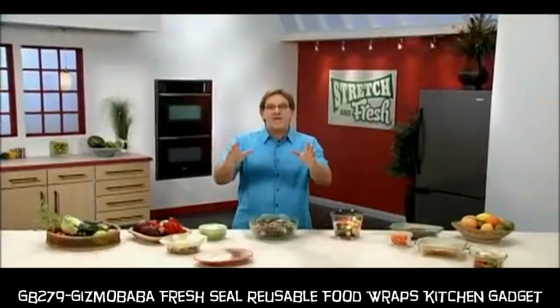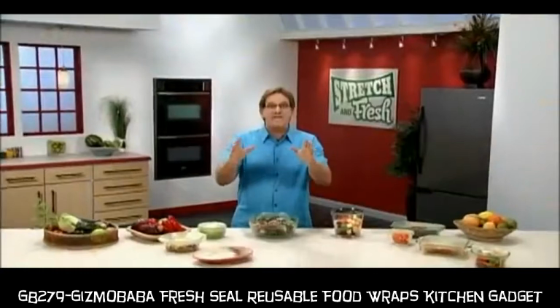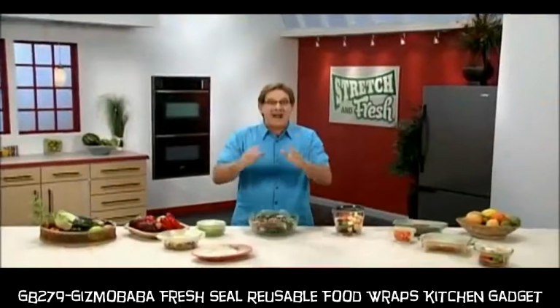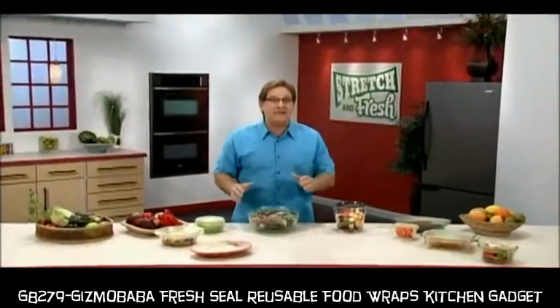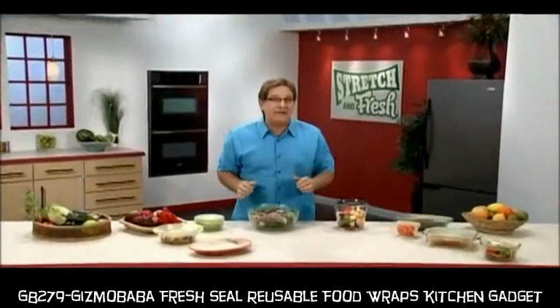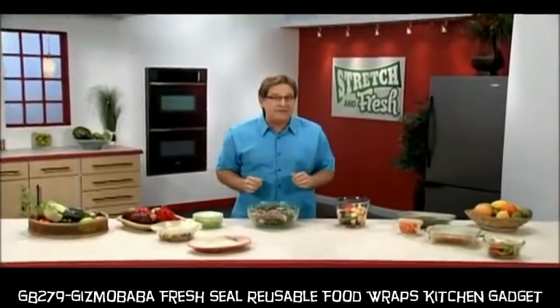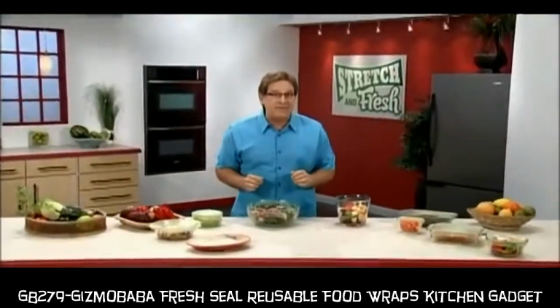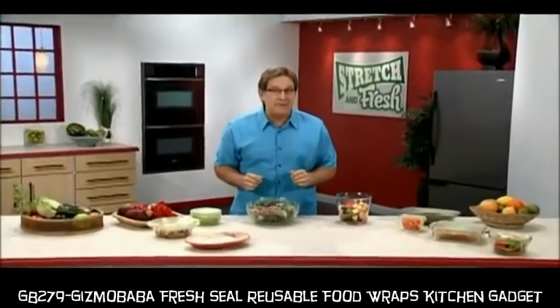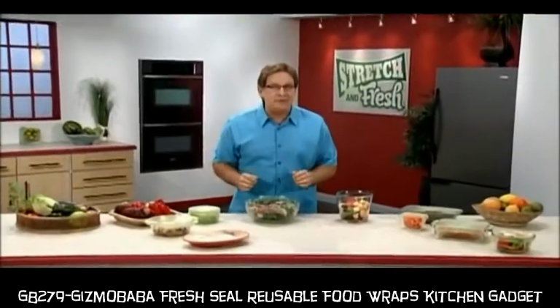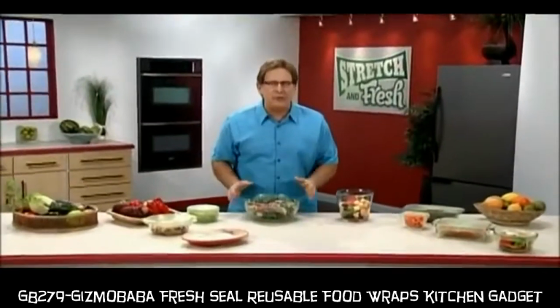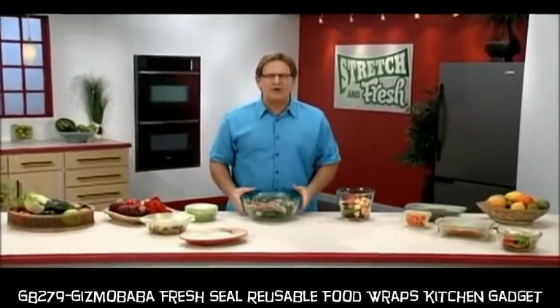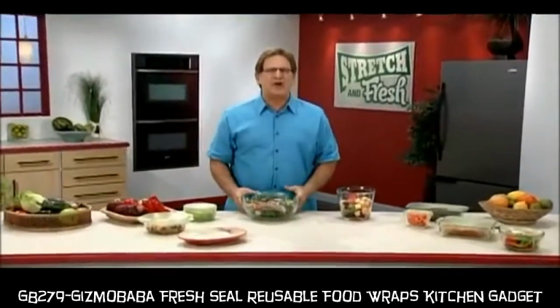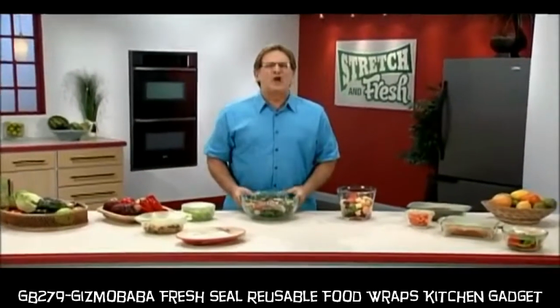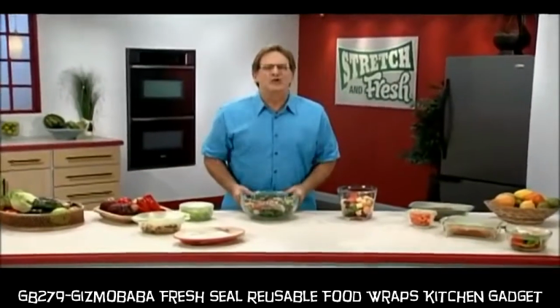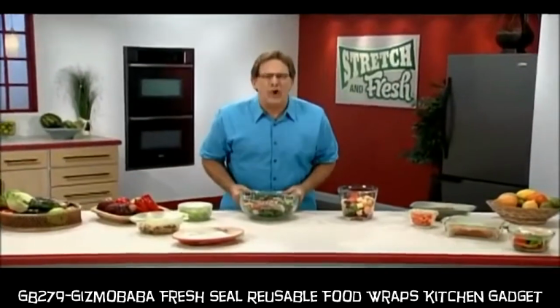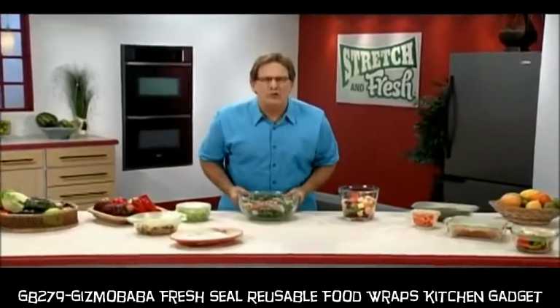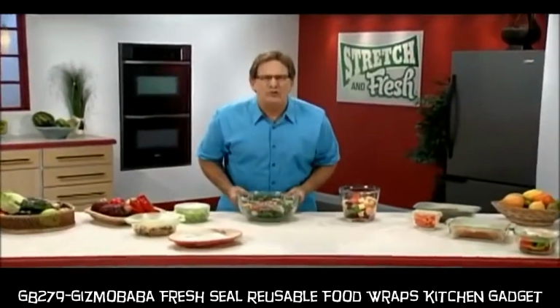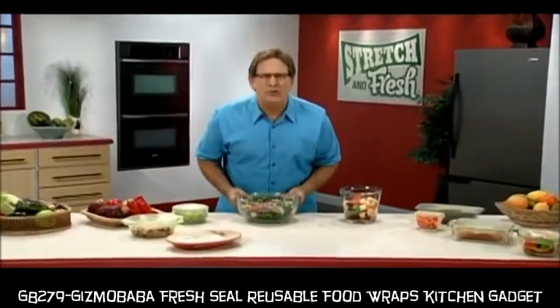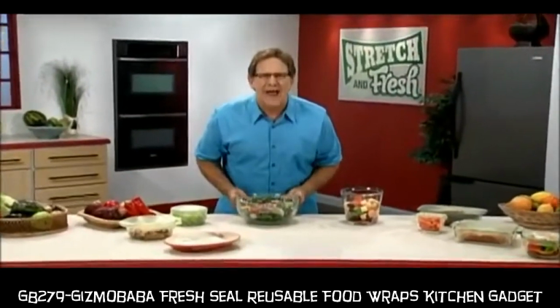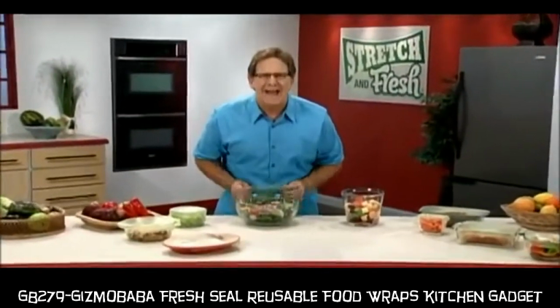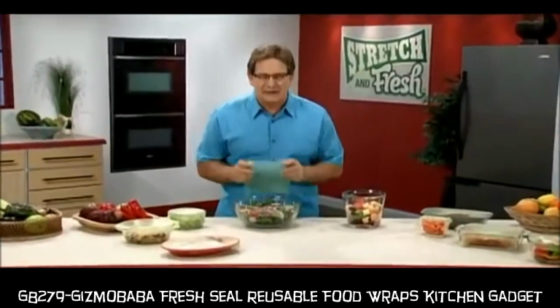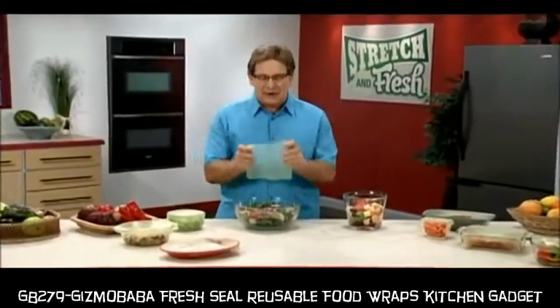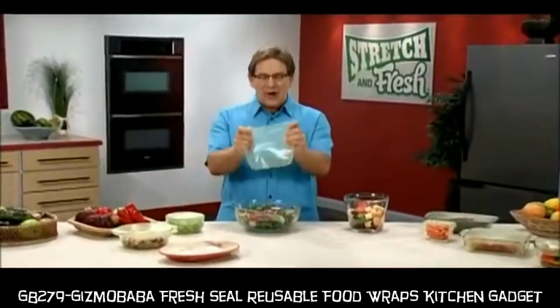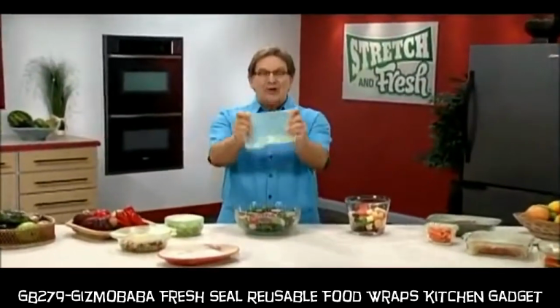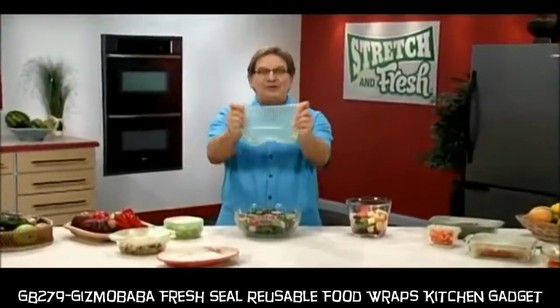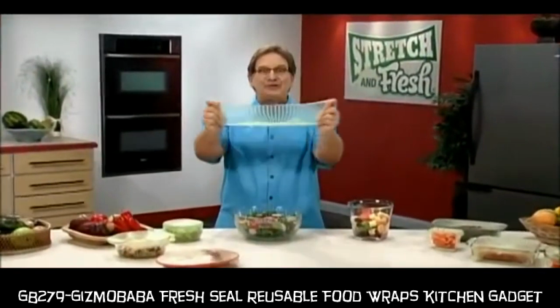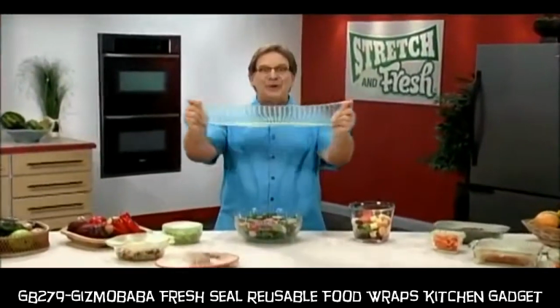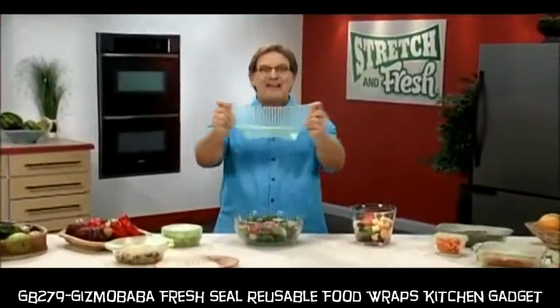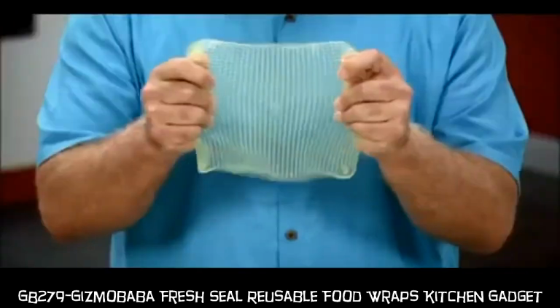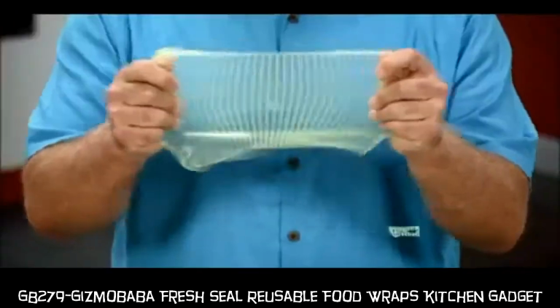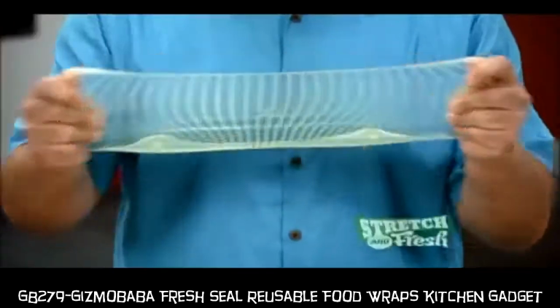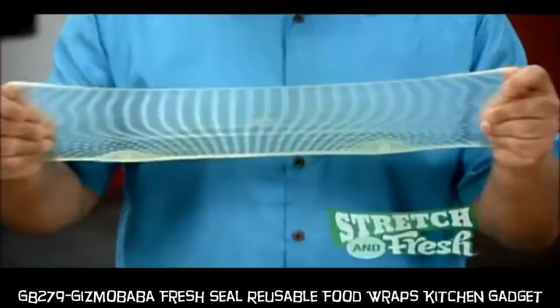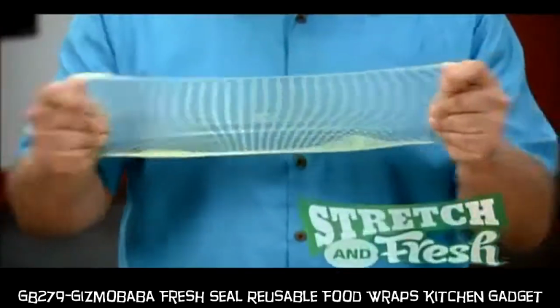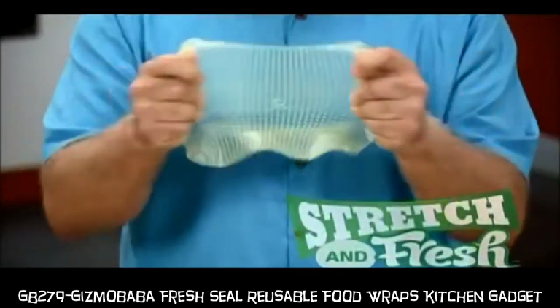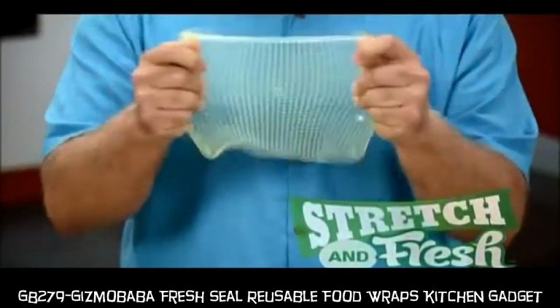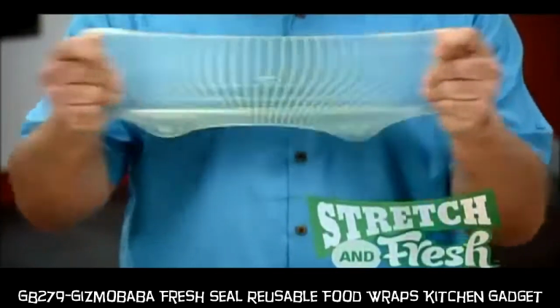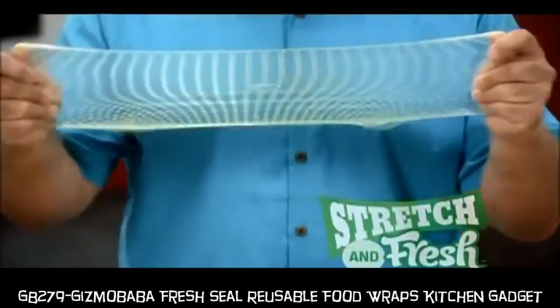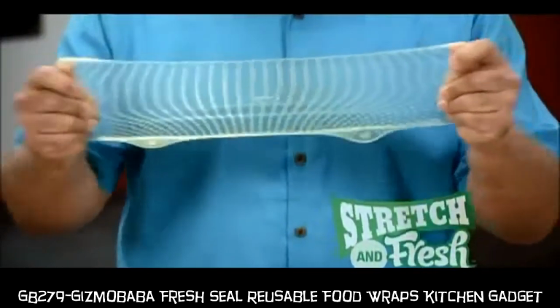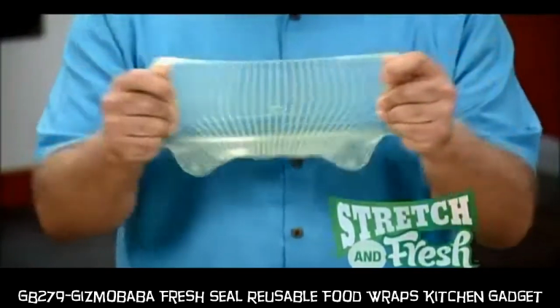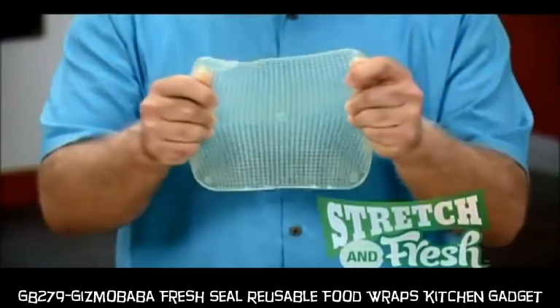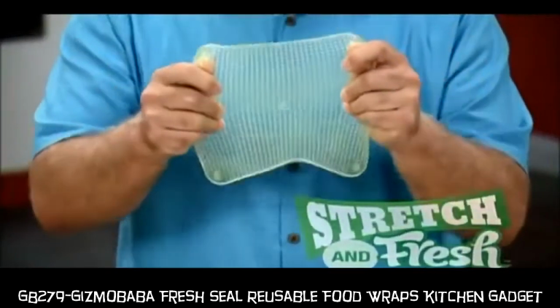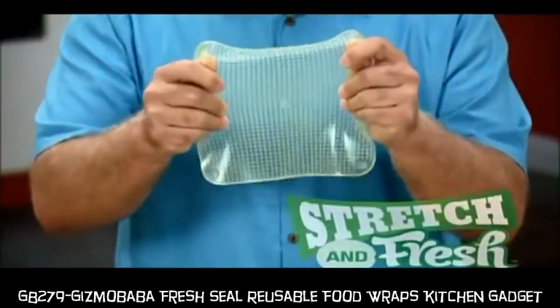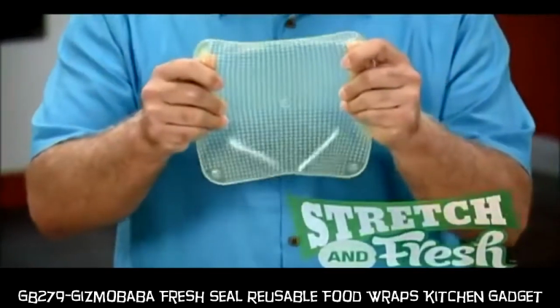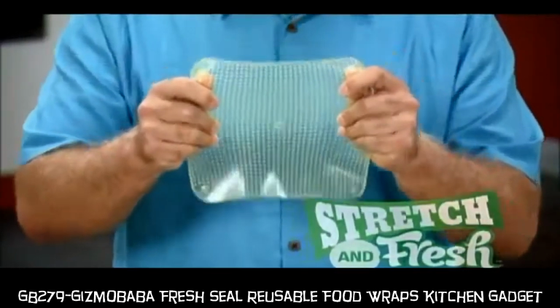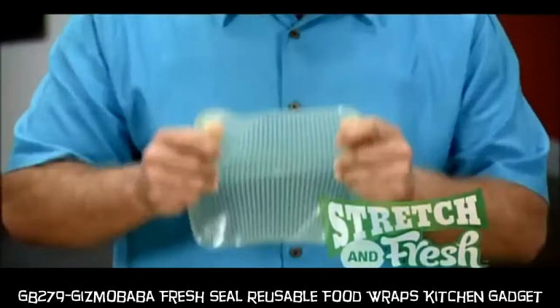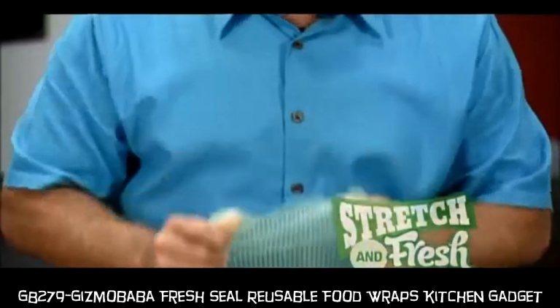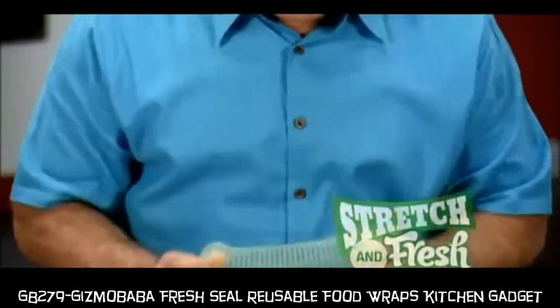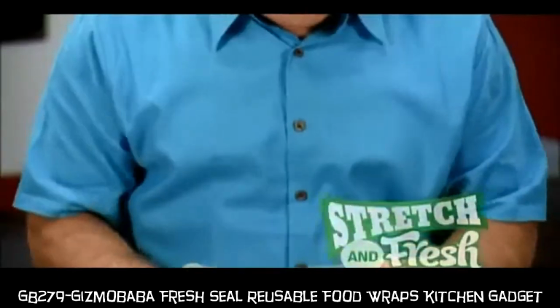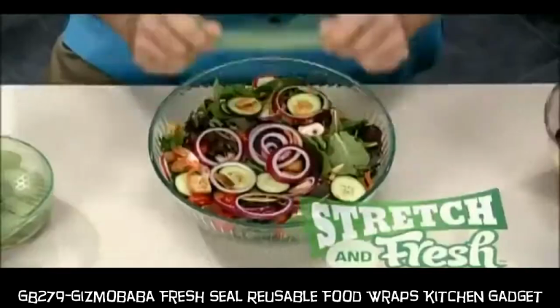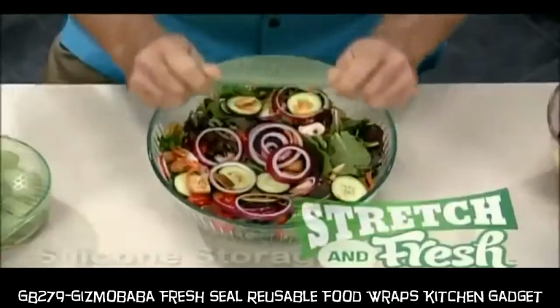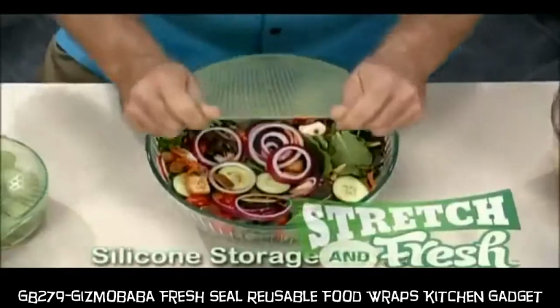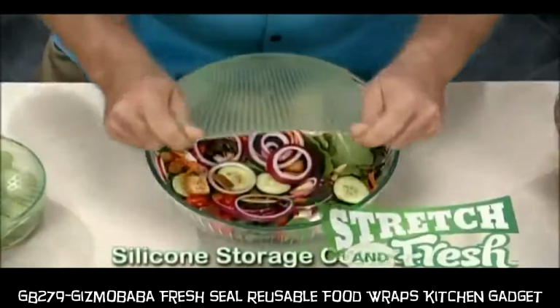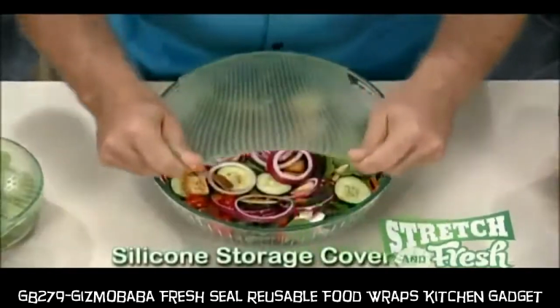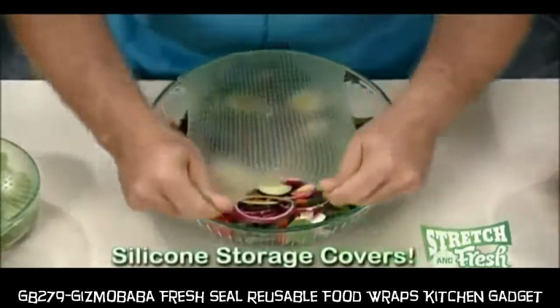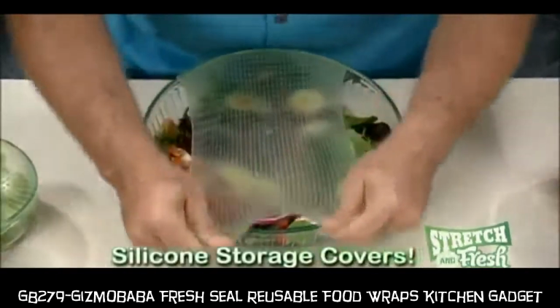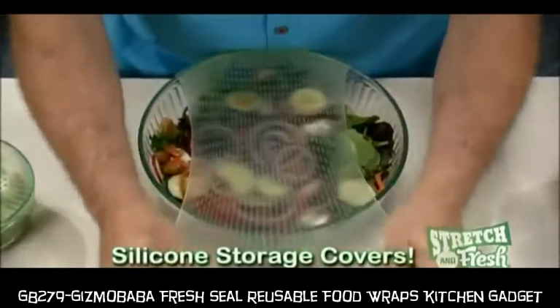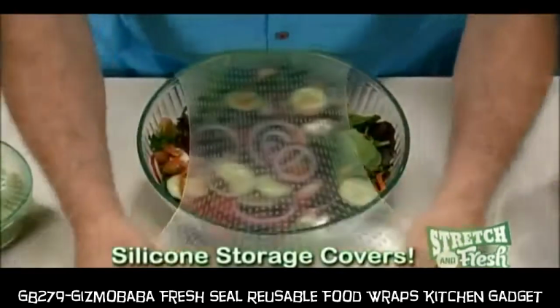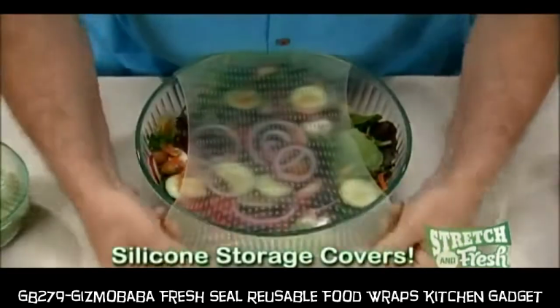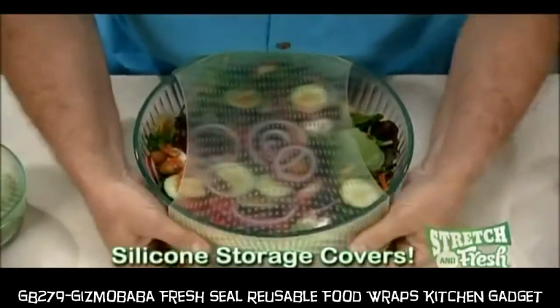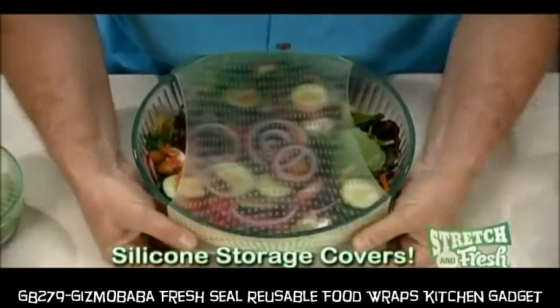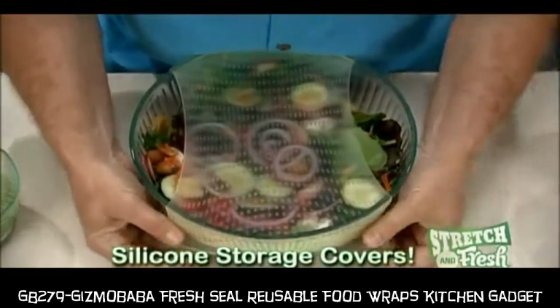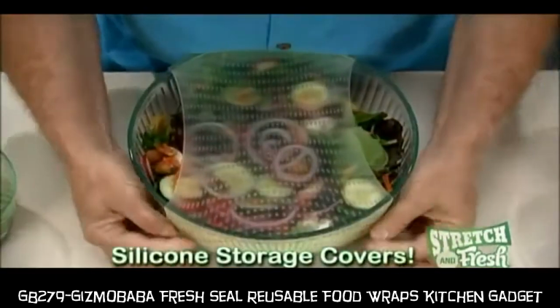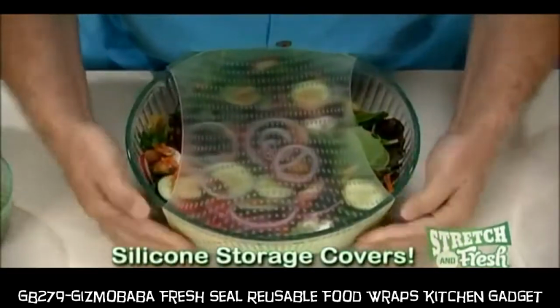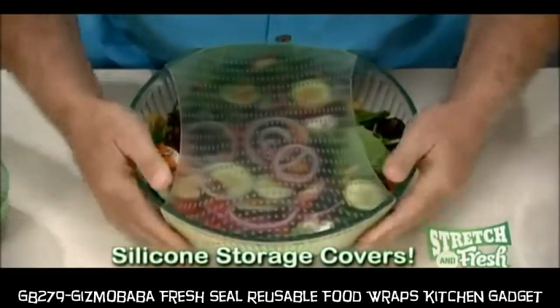If you want fast and easy food storage, don't sweat it, stretch it with Stretch & Fresh — the amazing stretchable silicone storage covers.